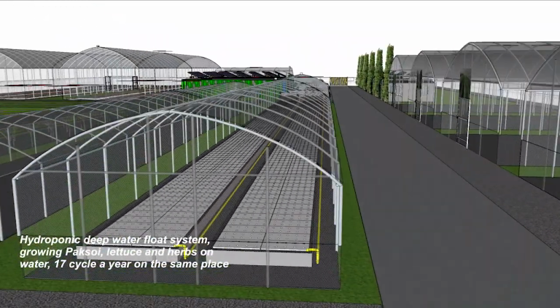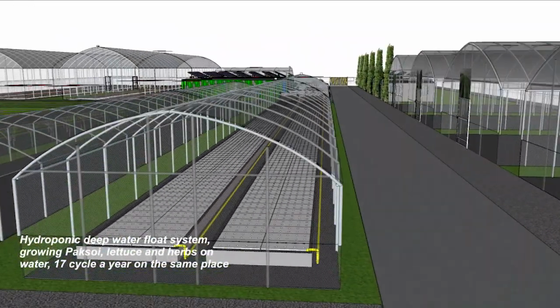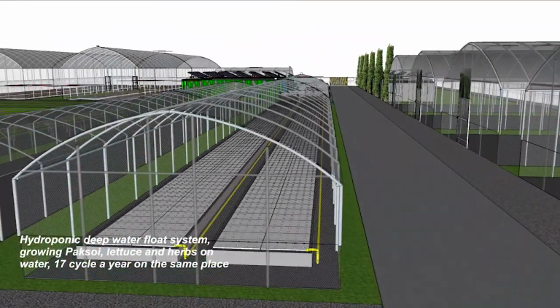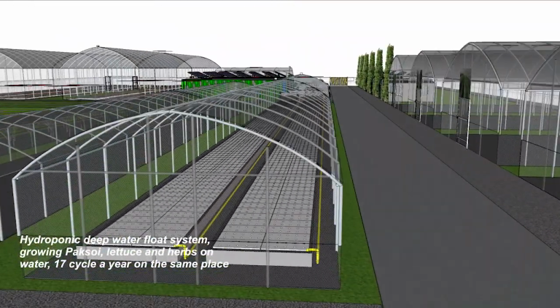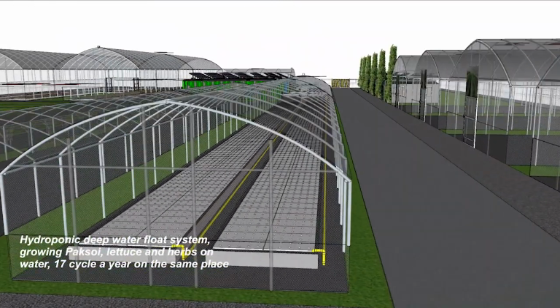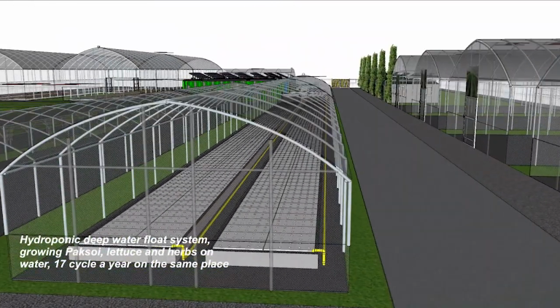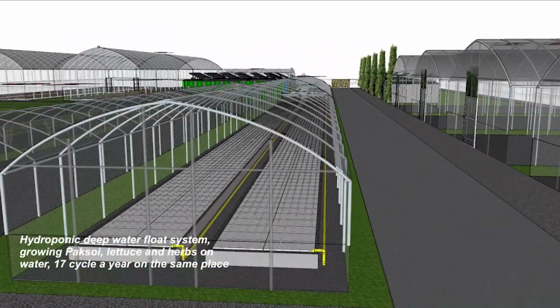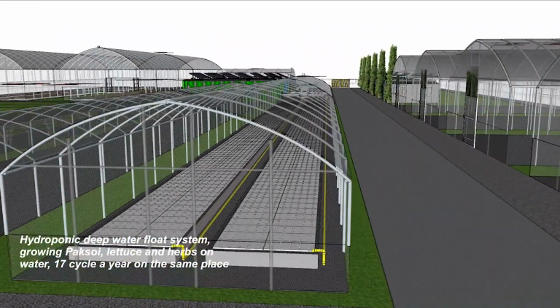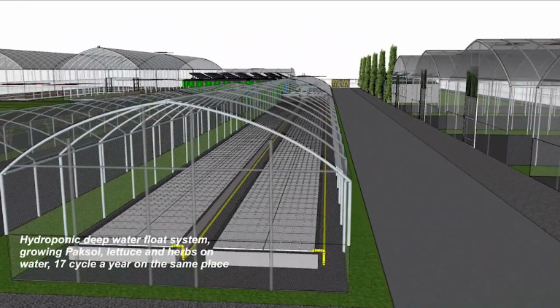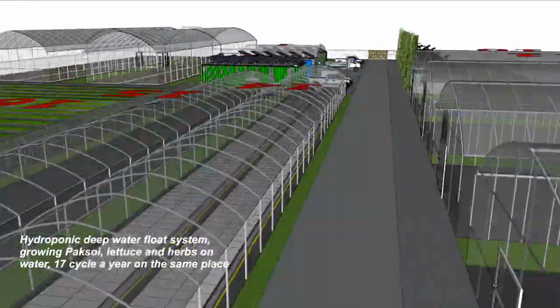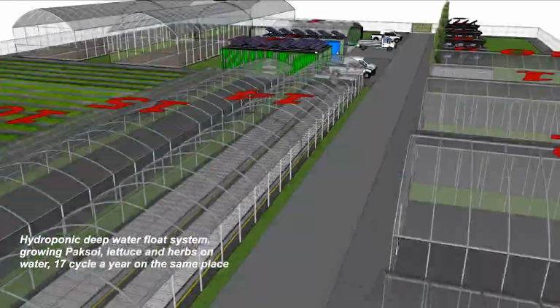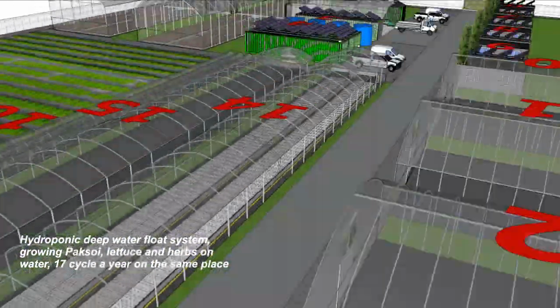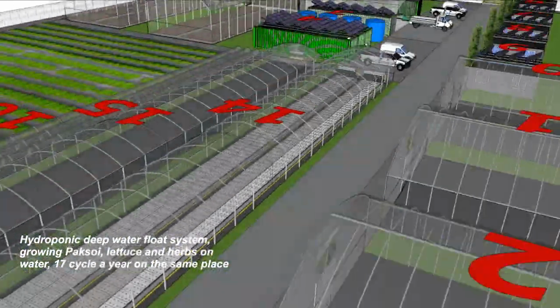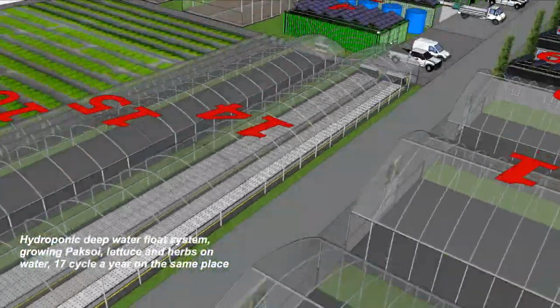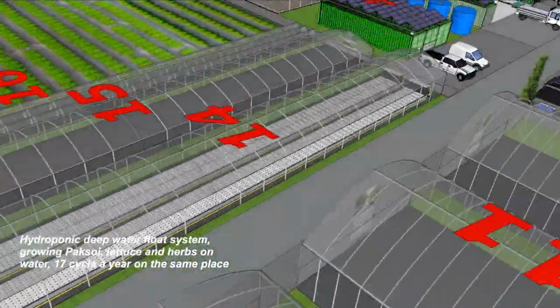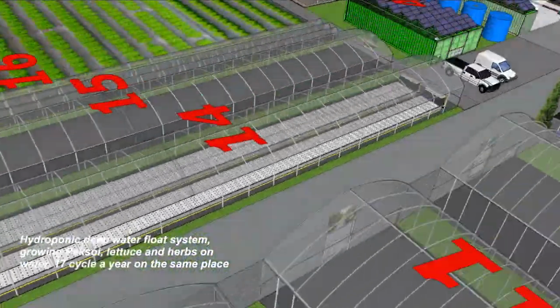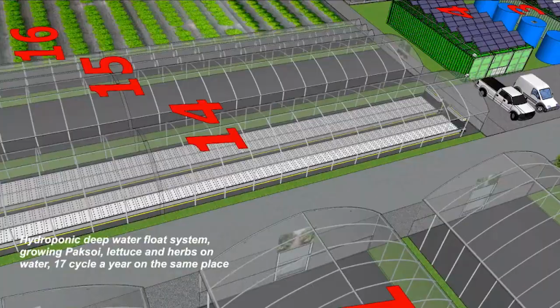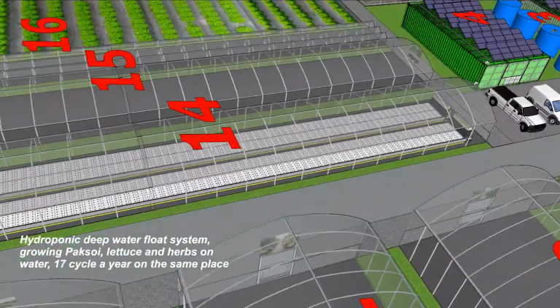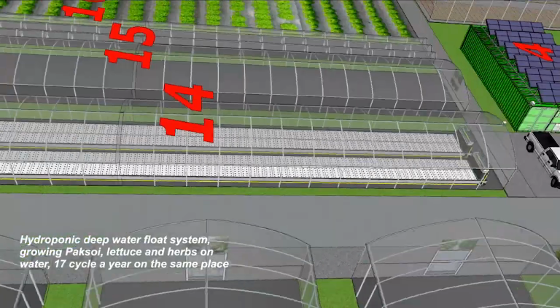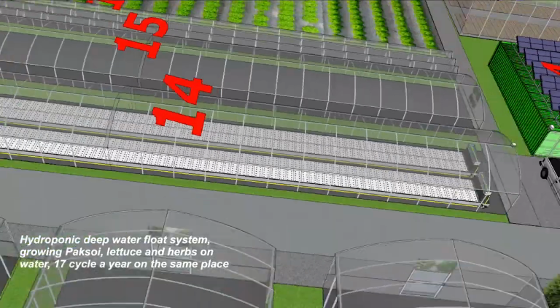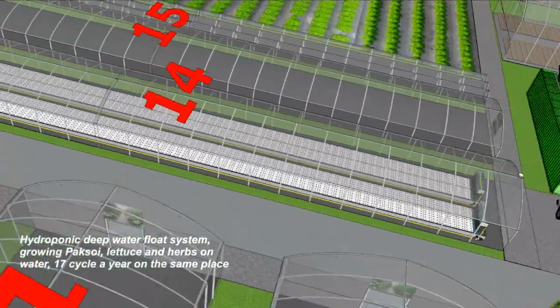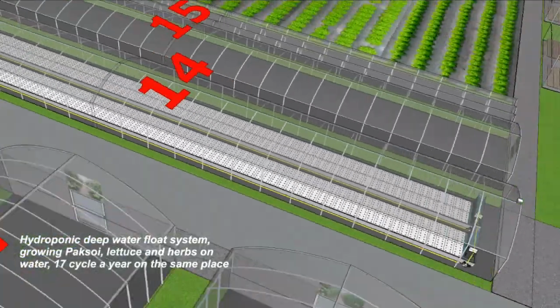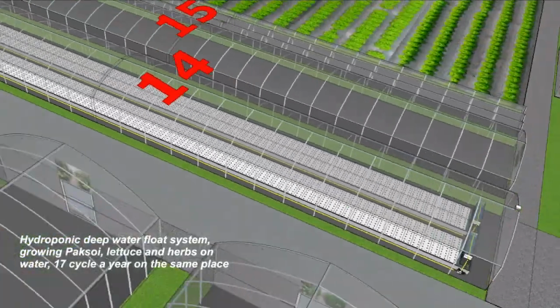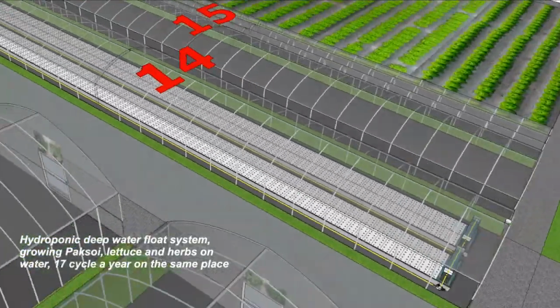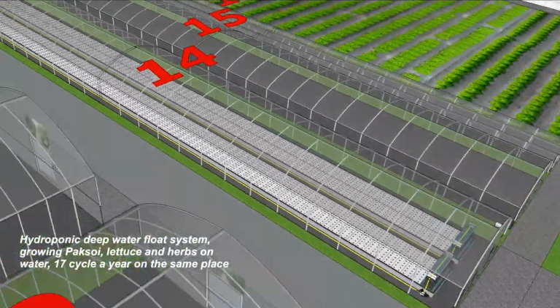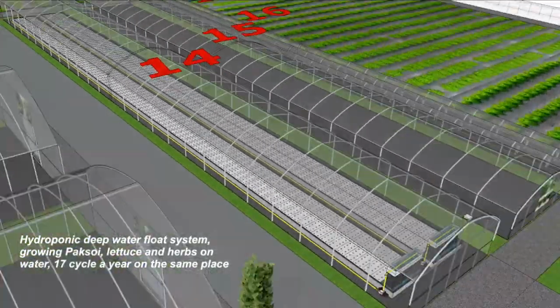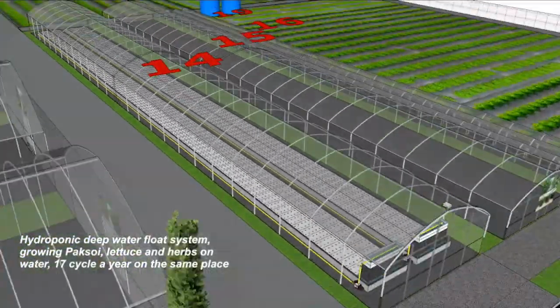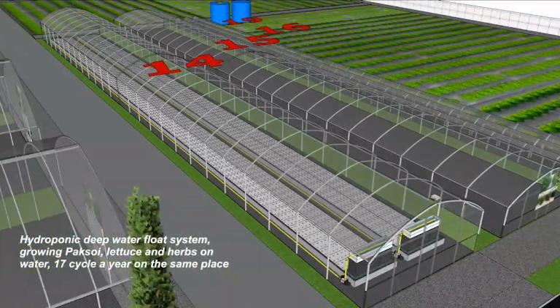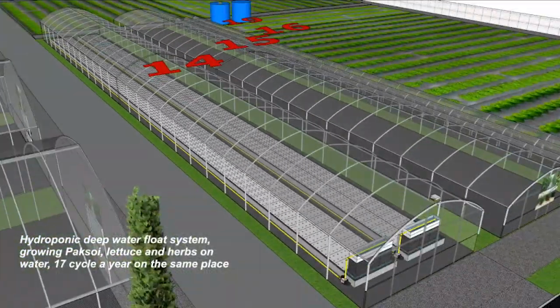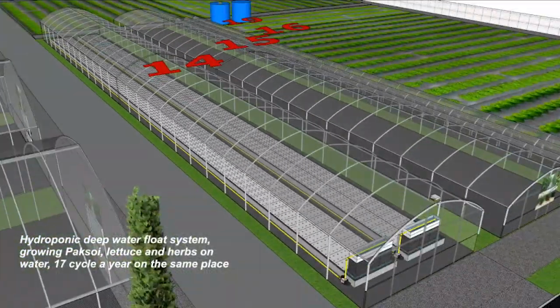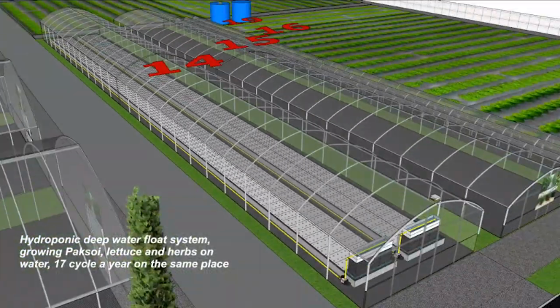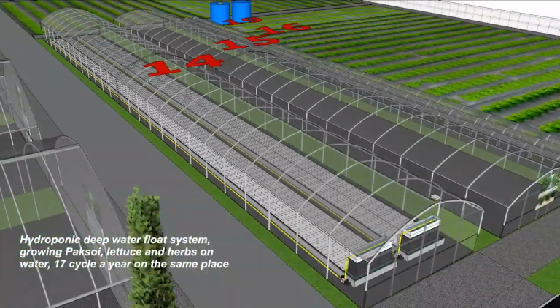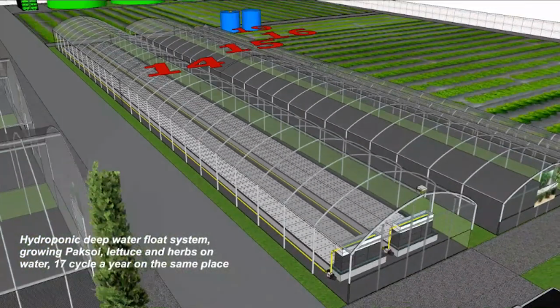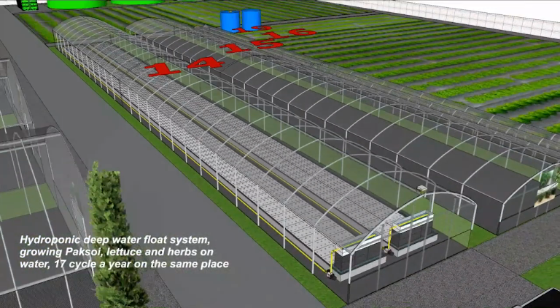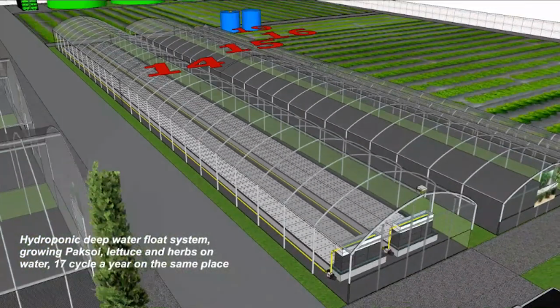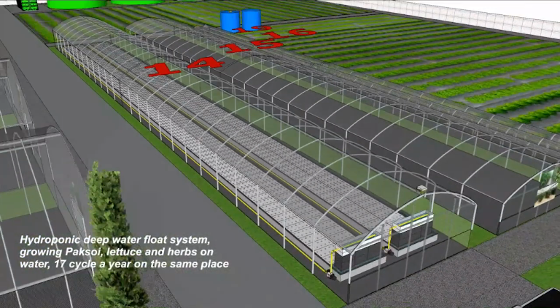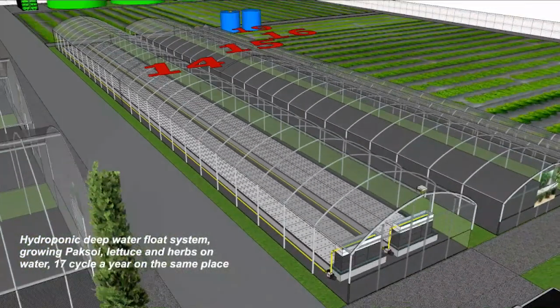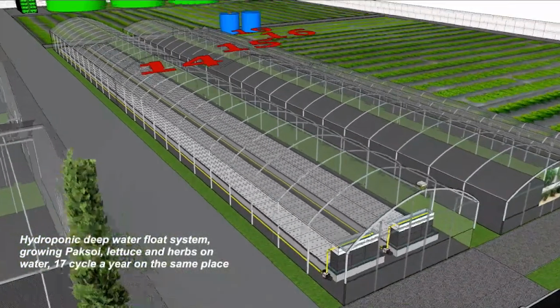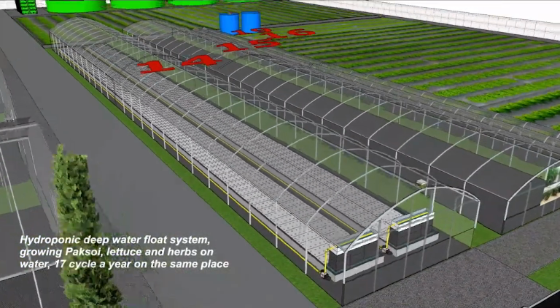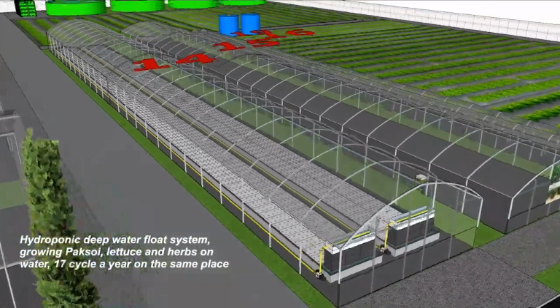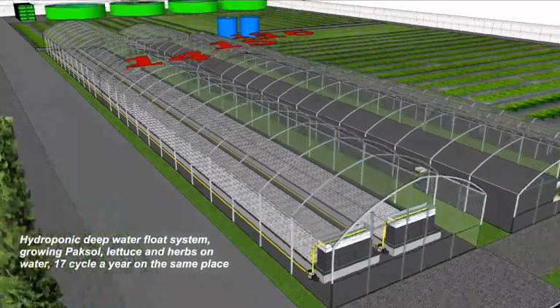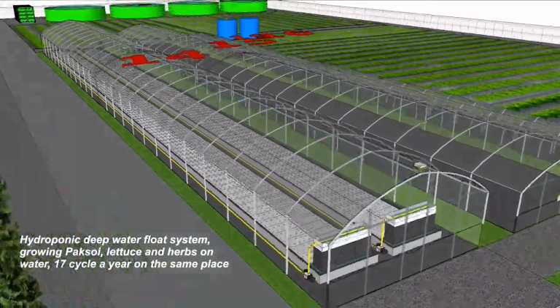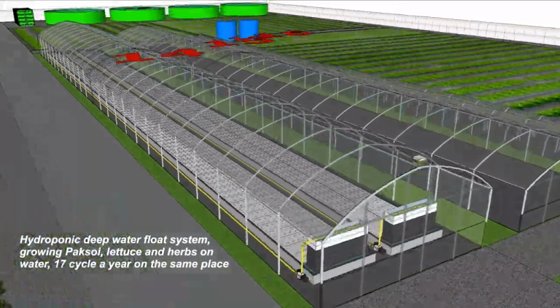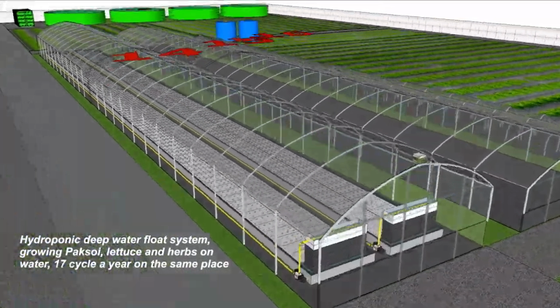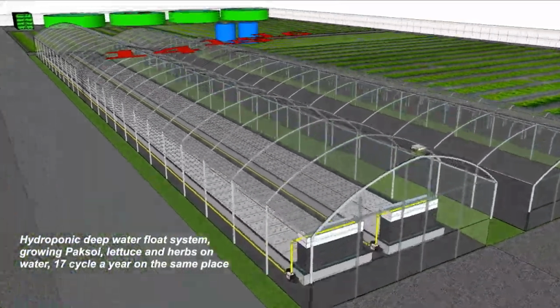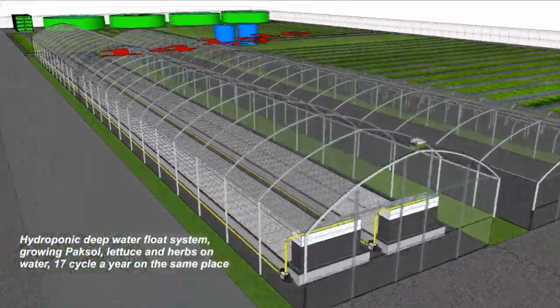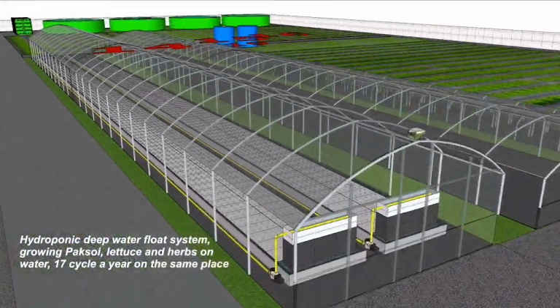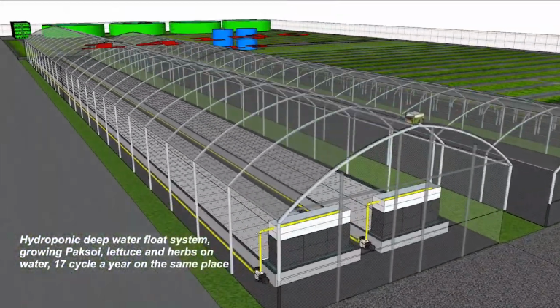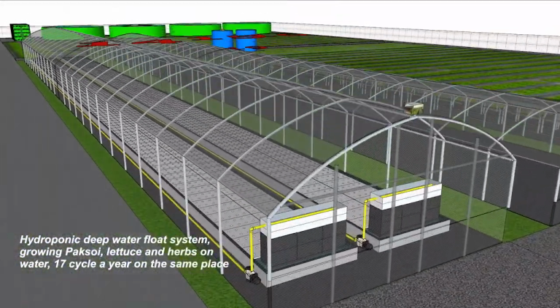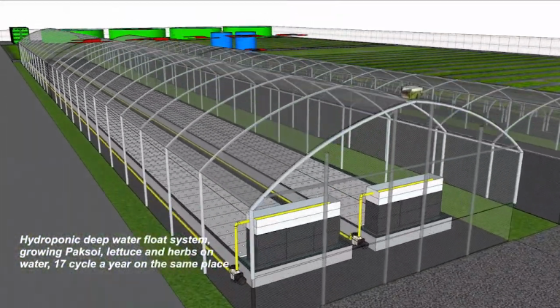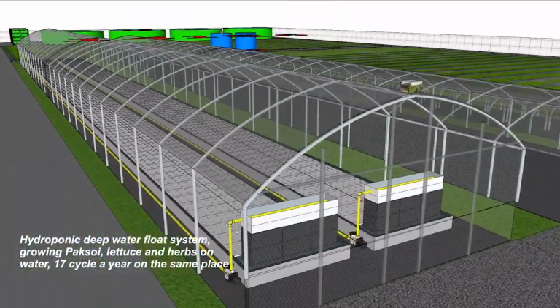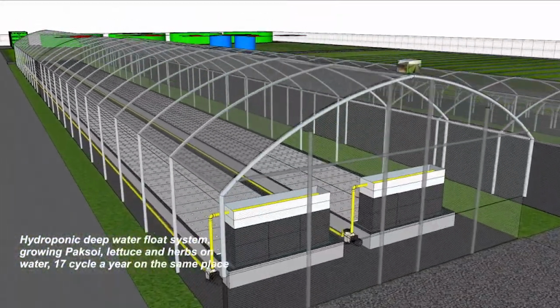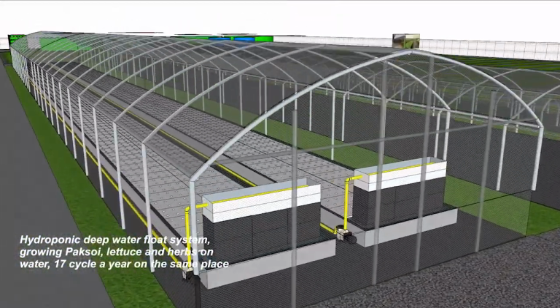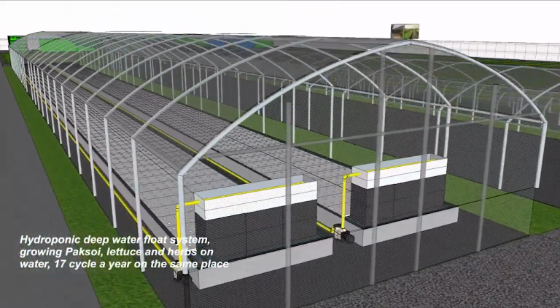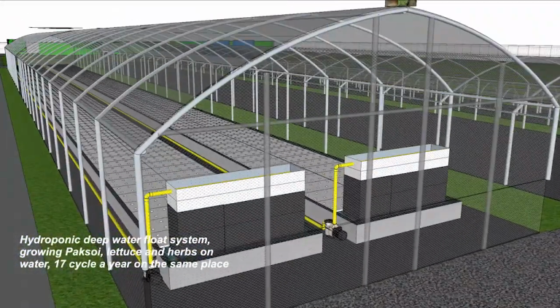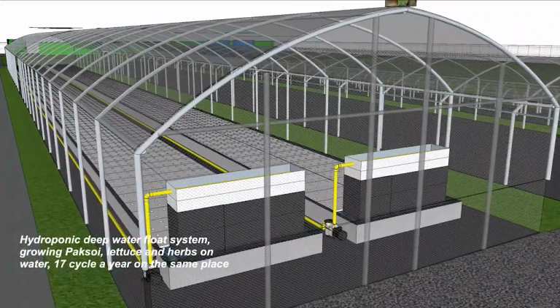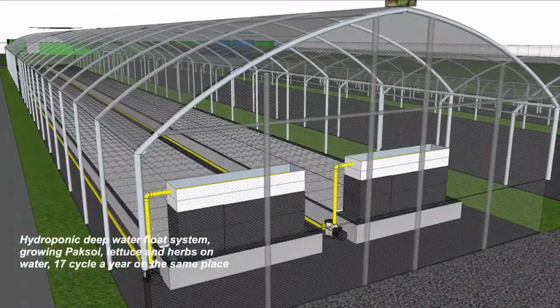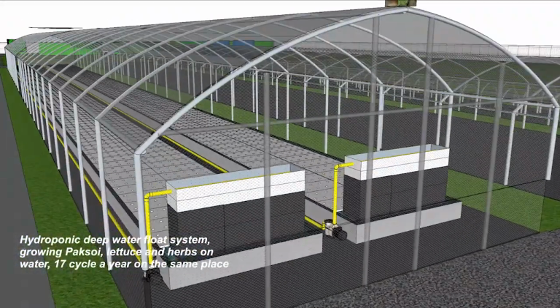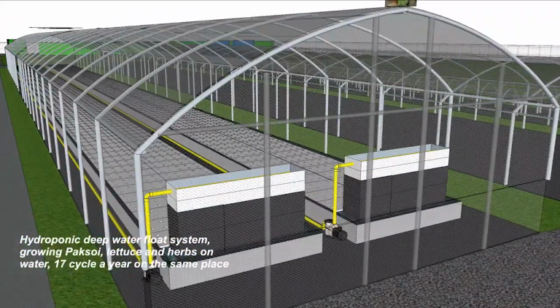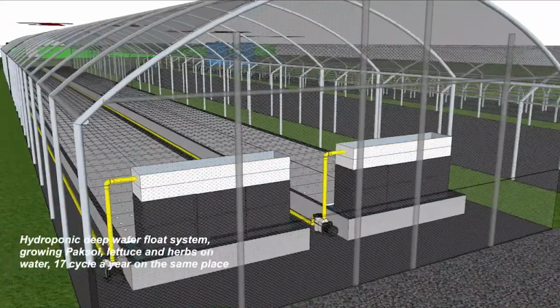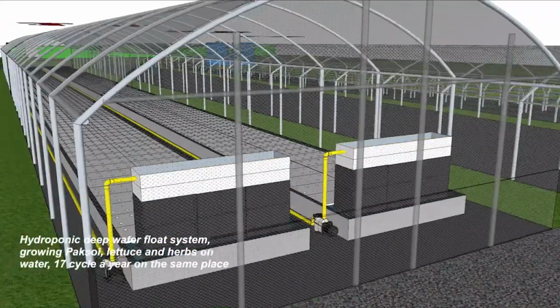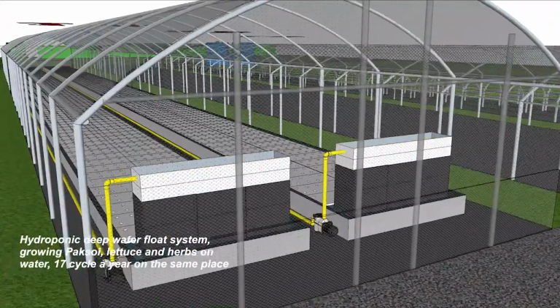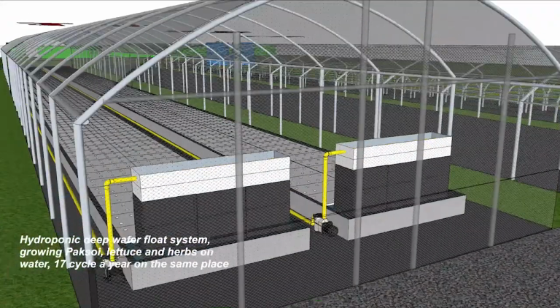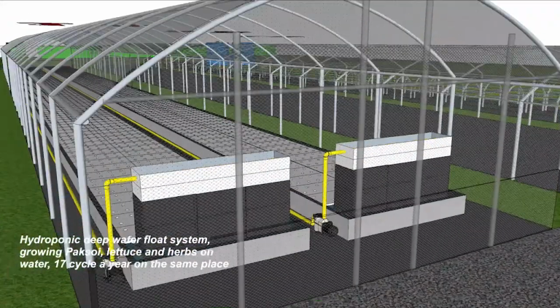This is the hydroponic system, based on deep water culture — smartified and very effective.